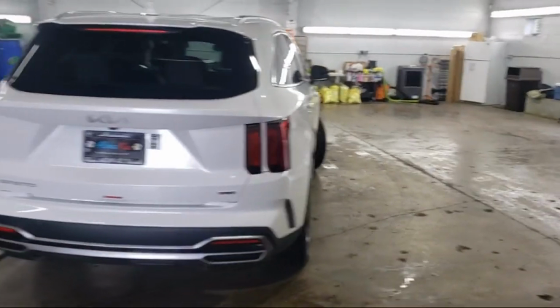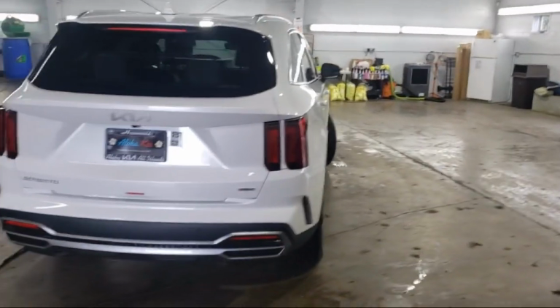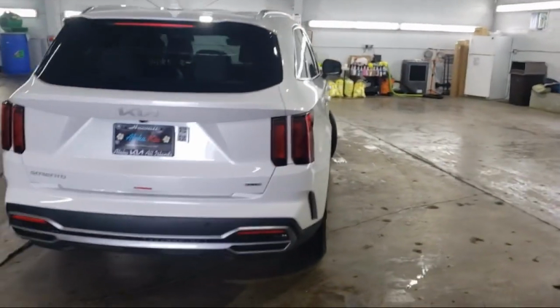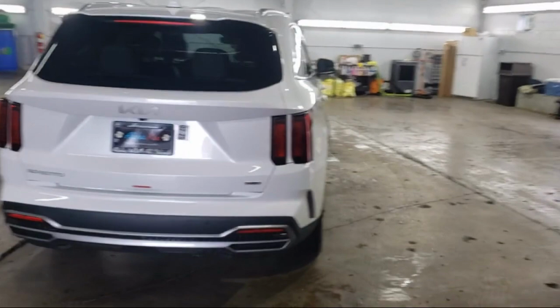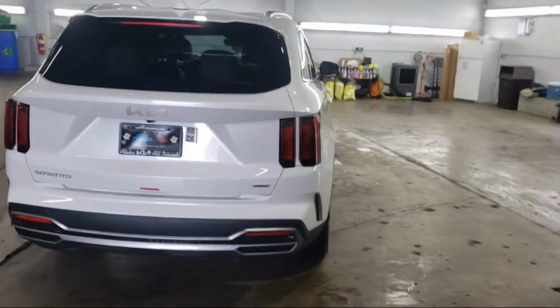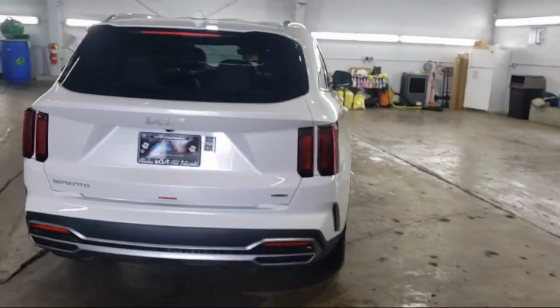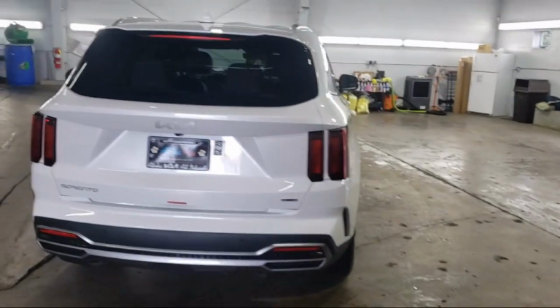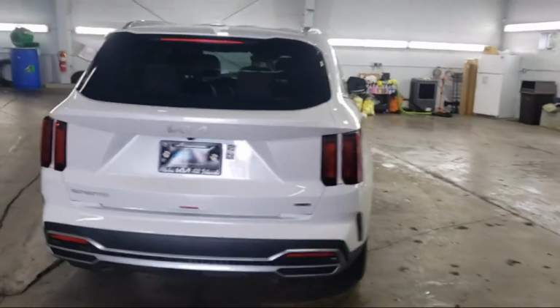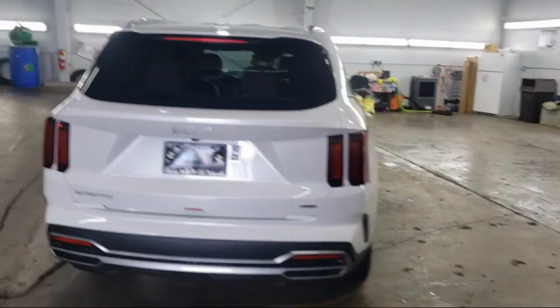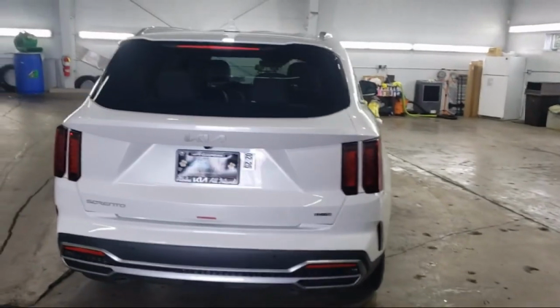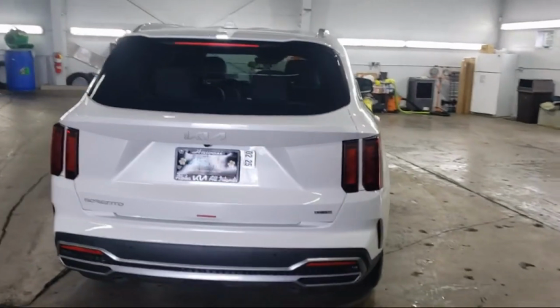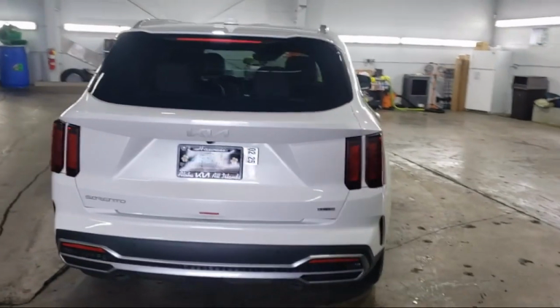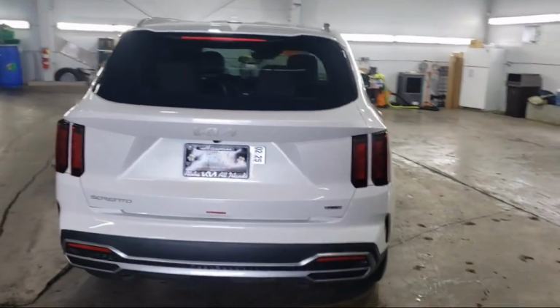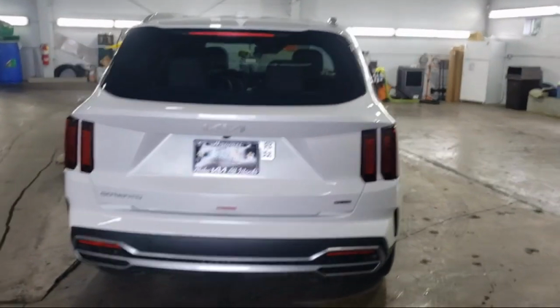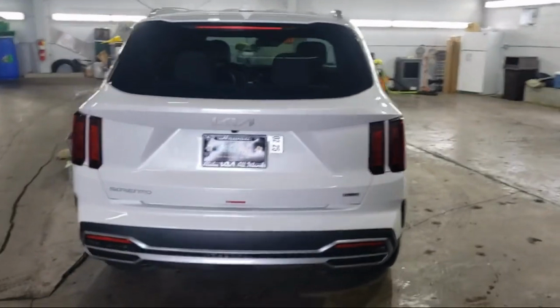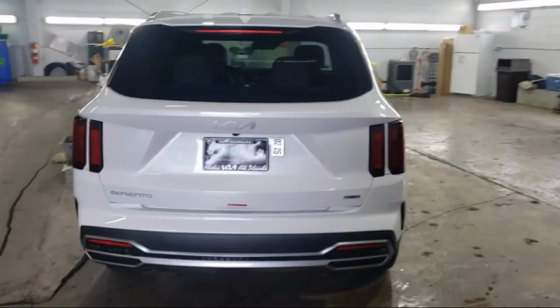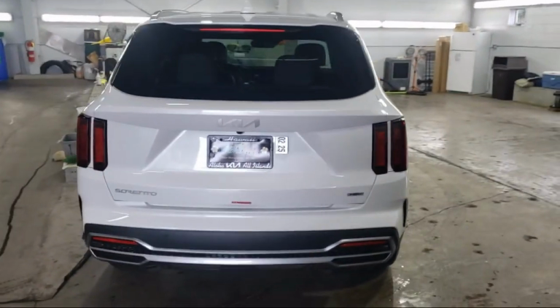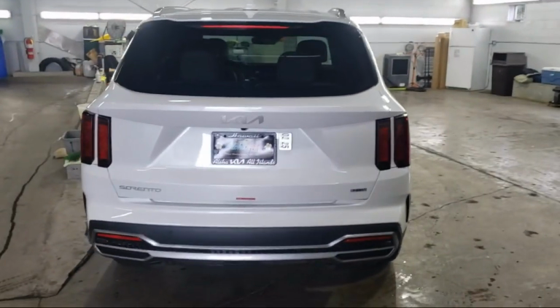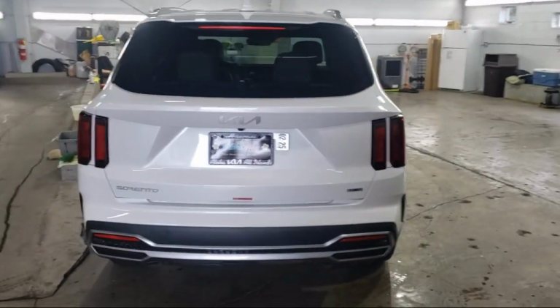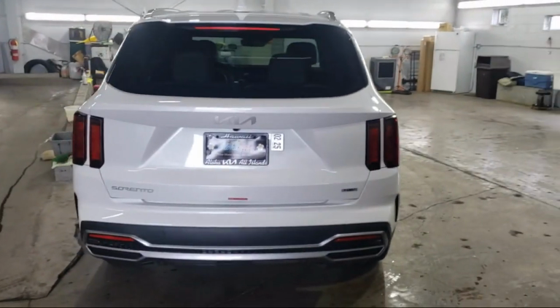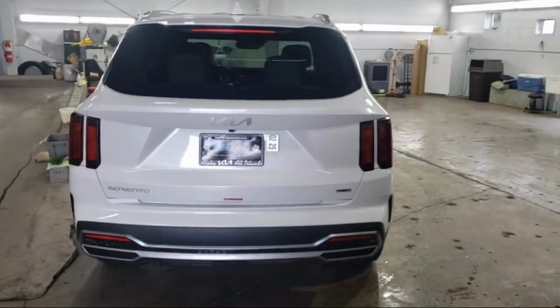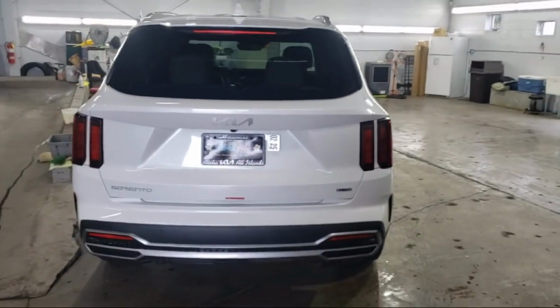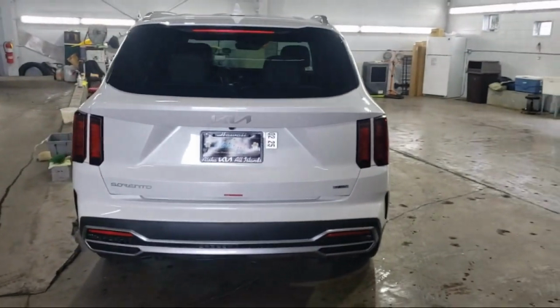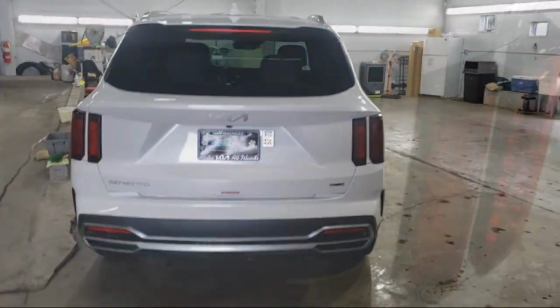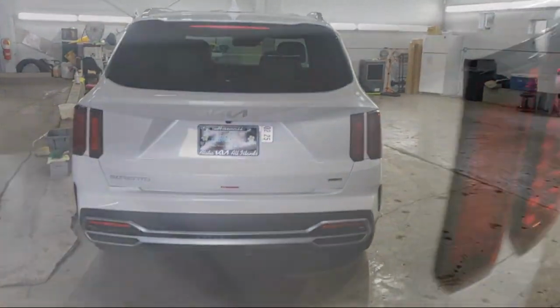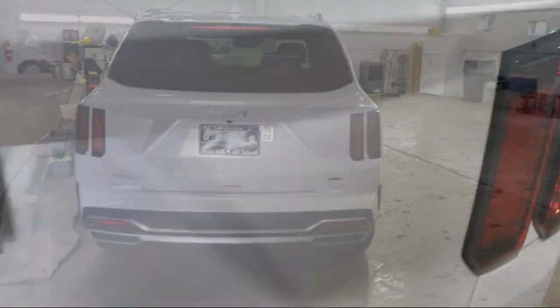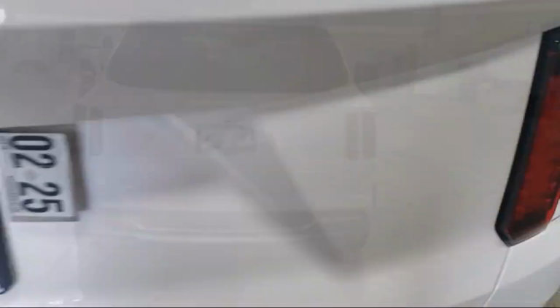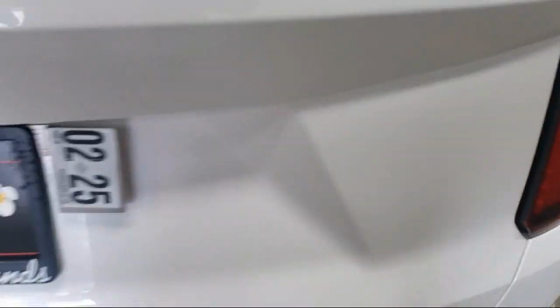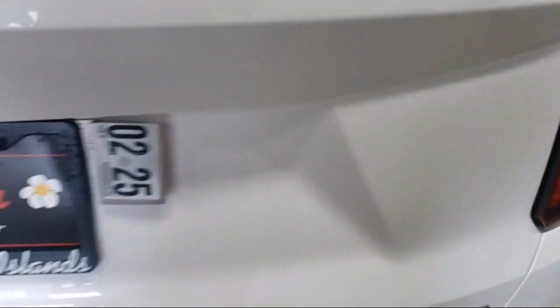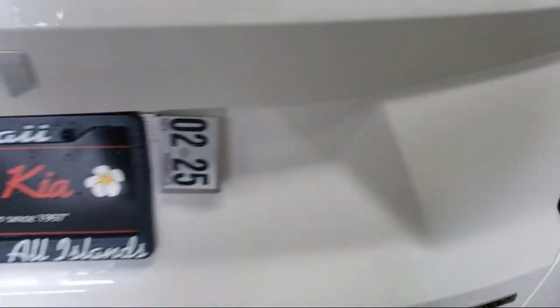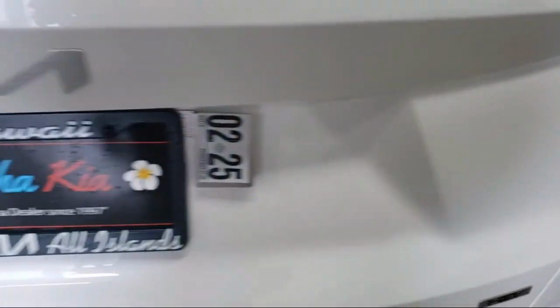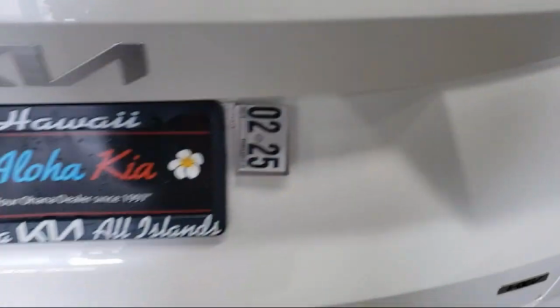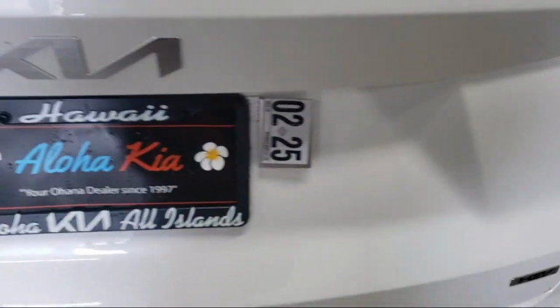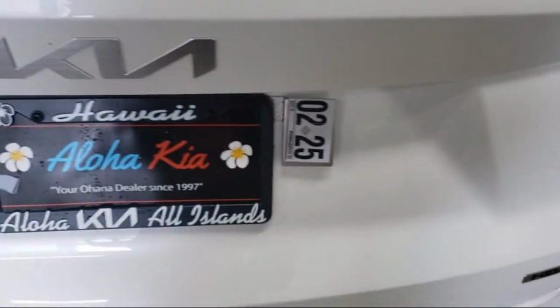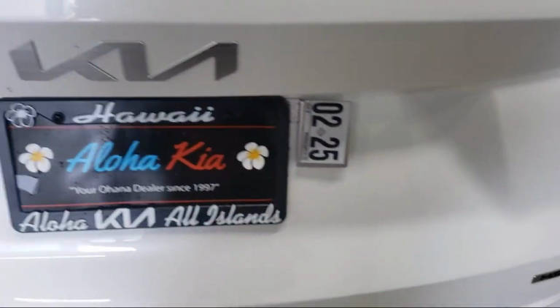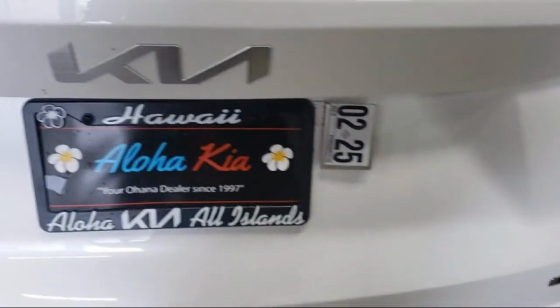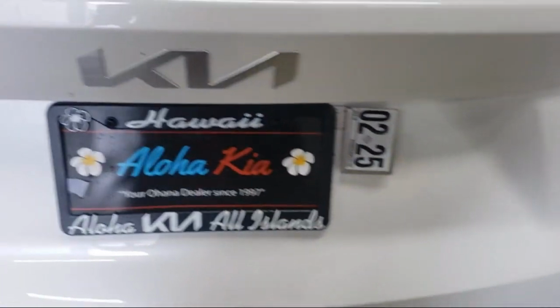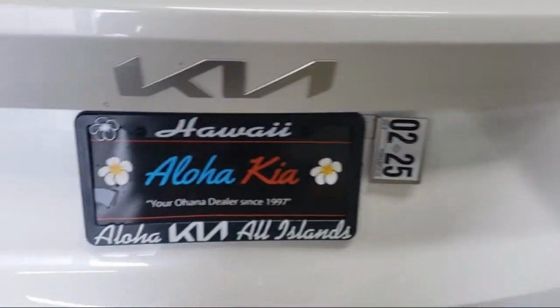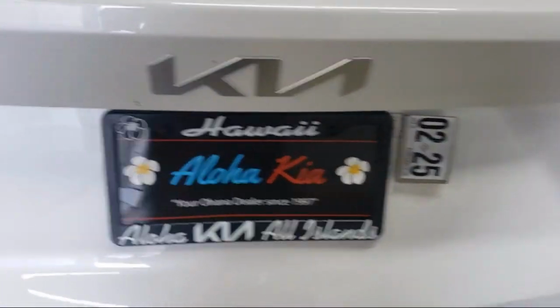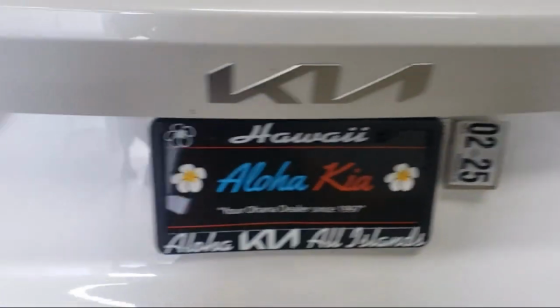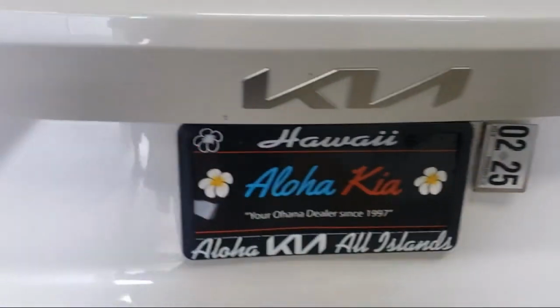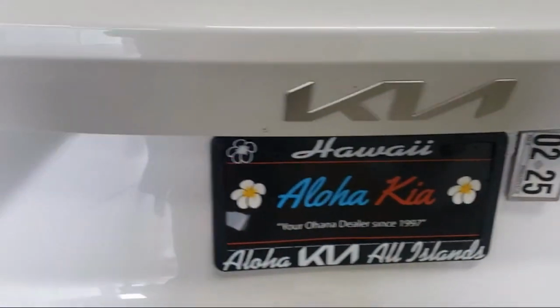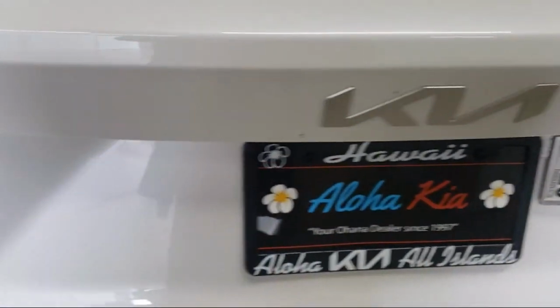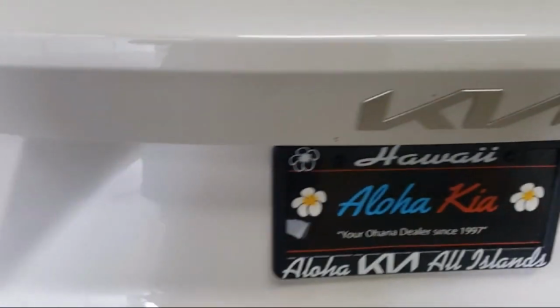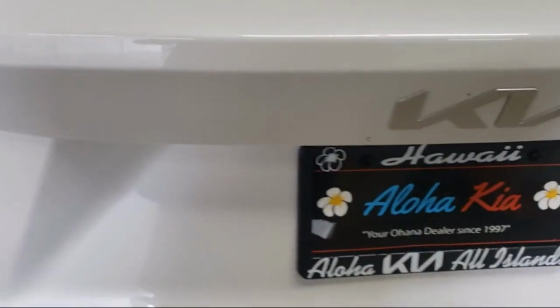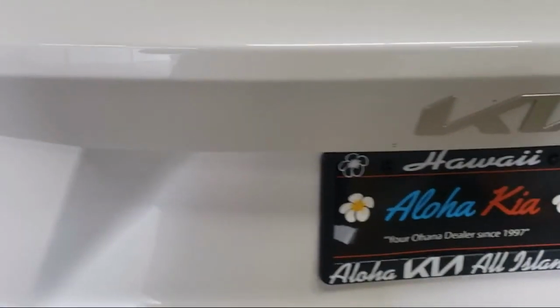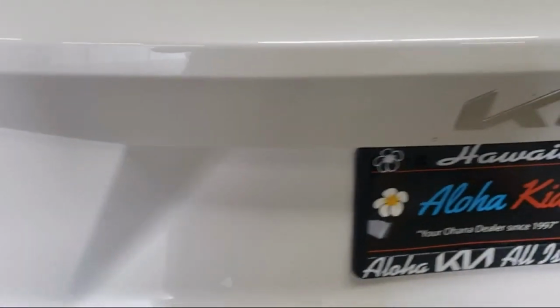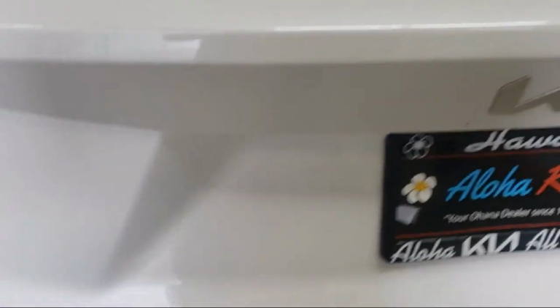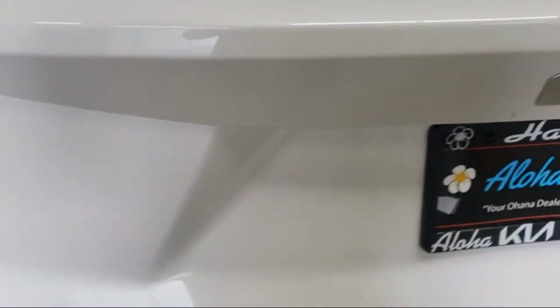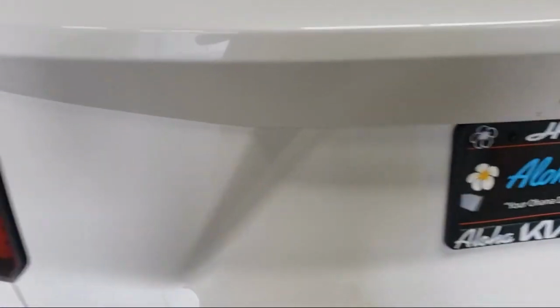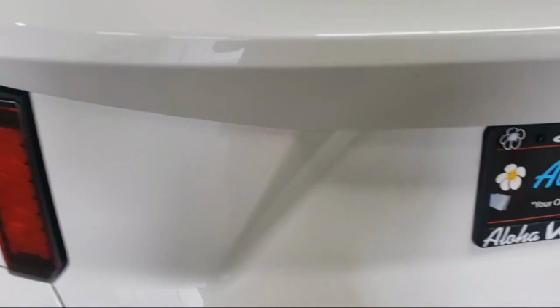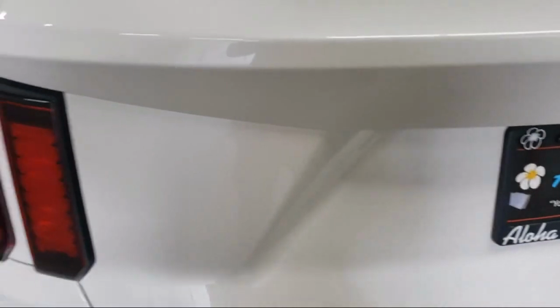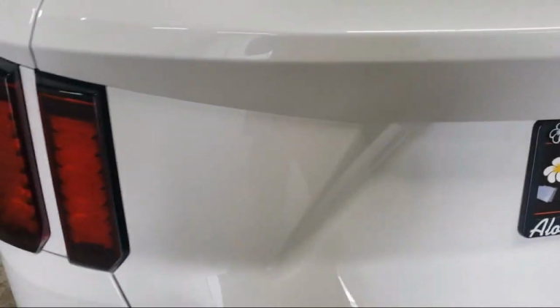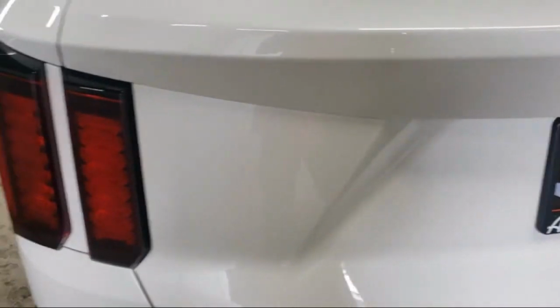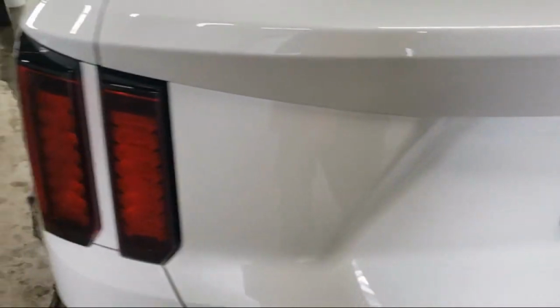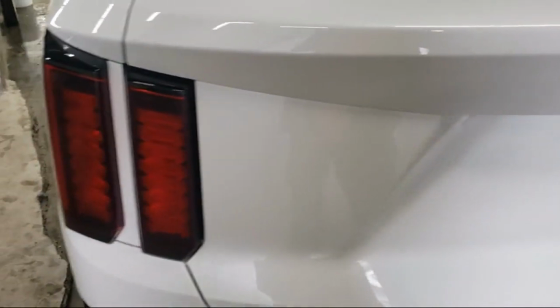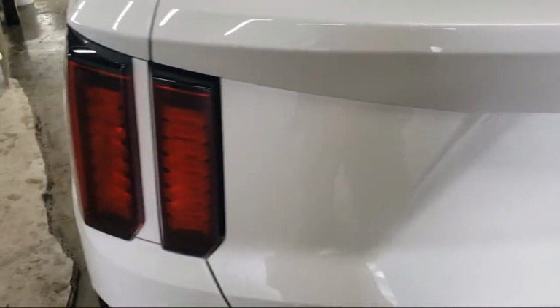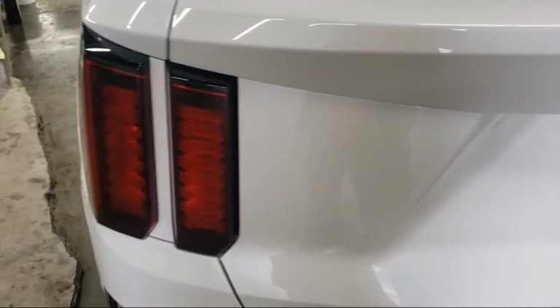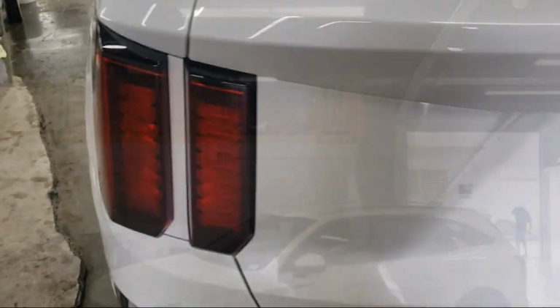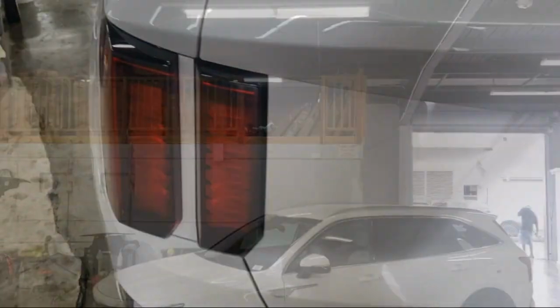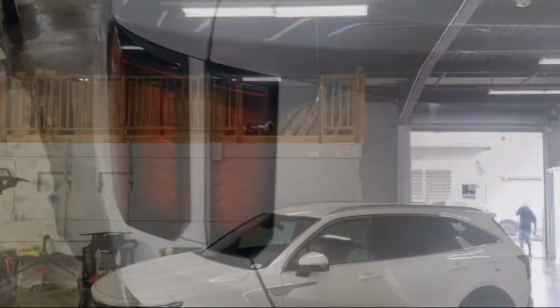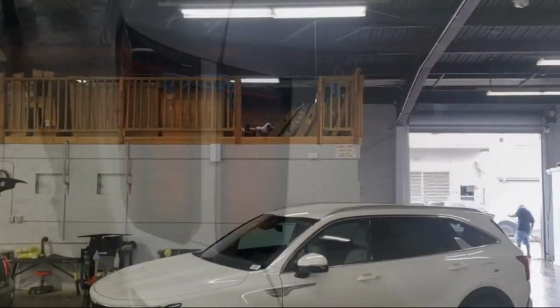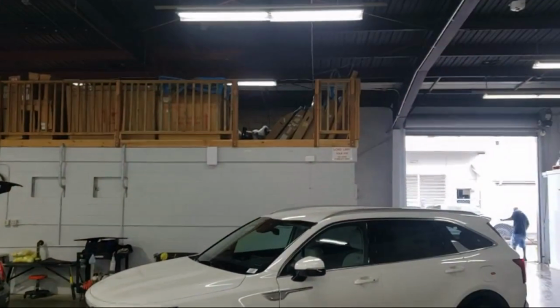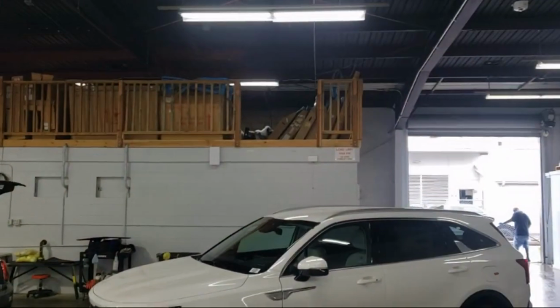Sirius XM satellite radio, keyless entry, heated front seats, Apple CarPlay and Android Auto.